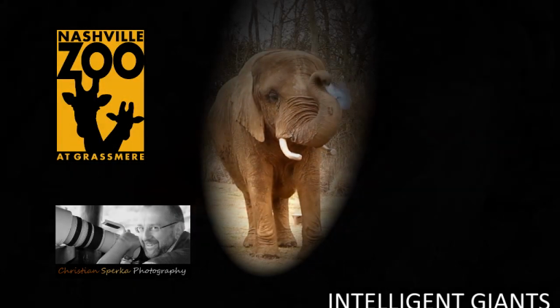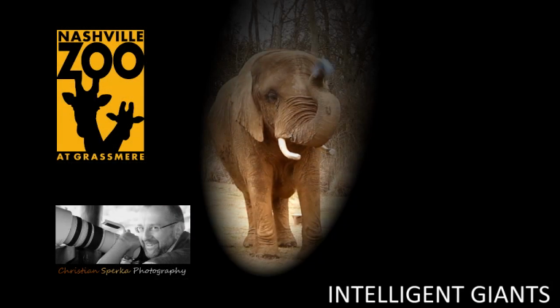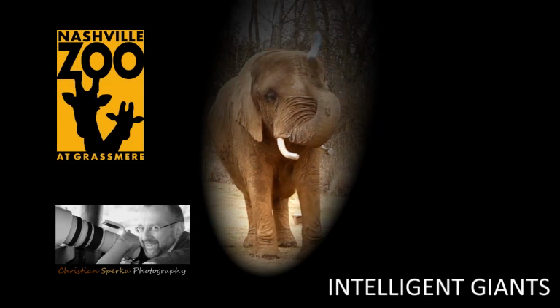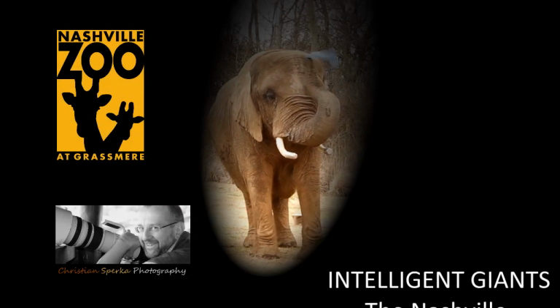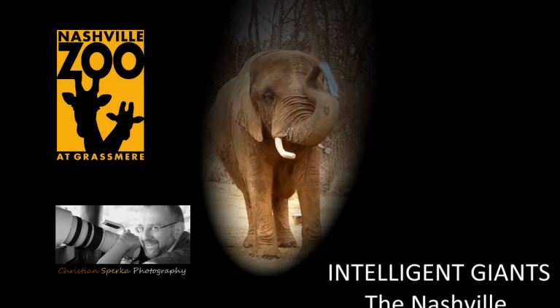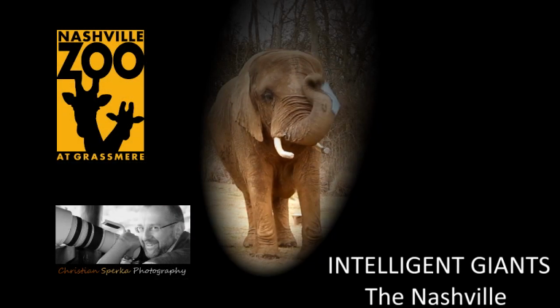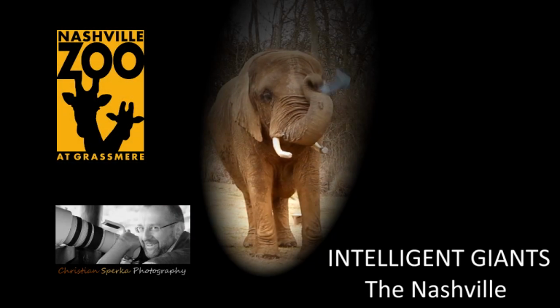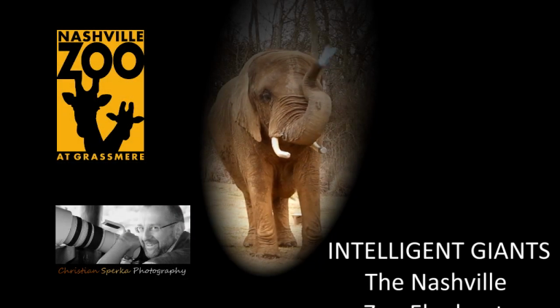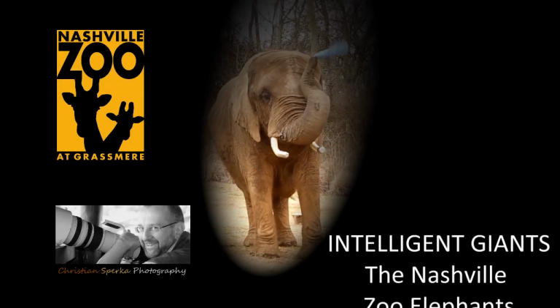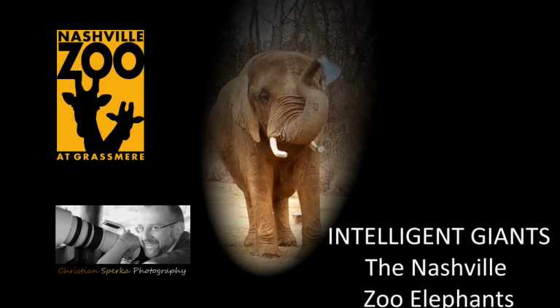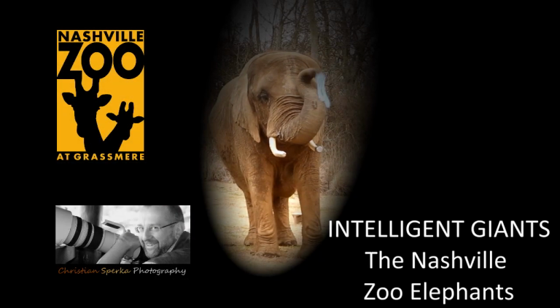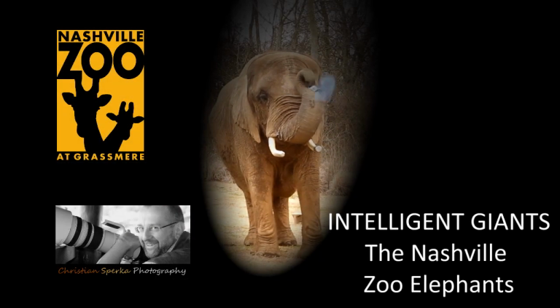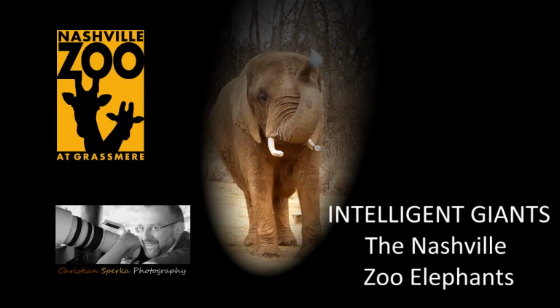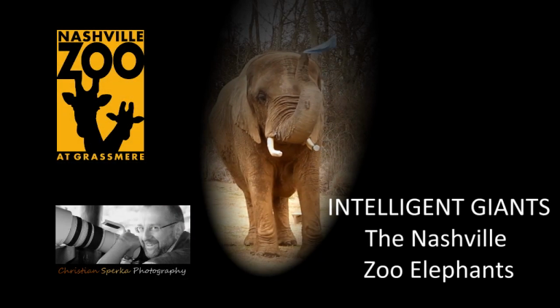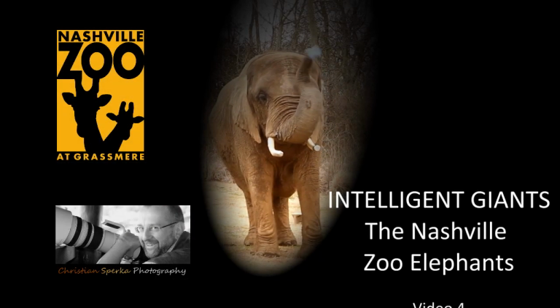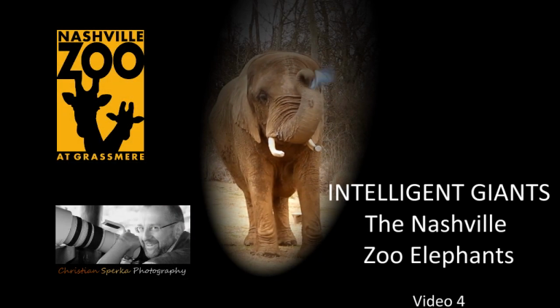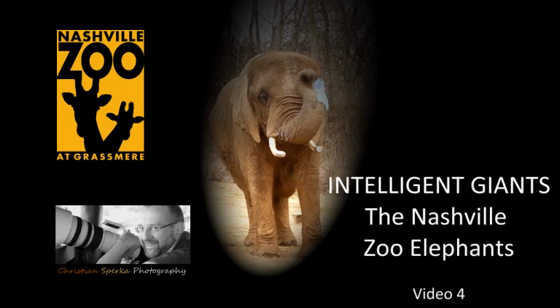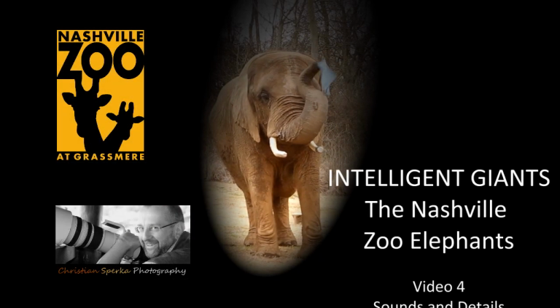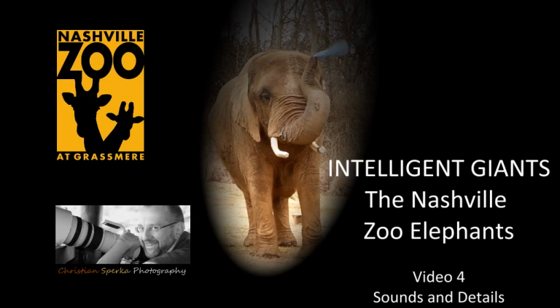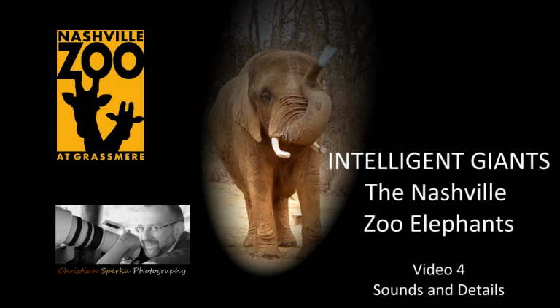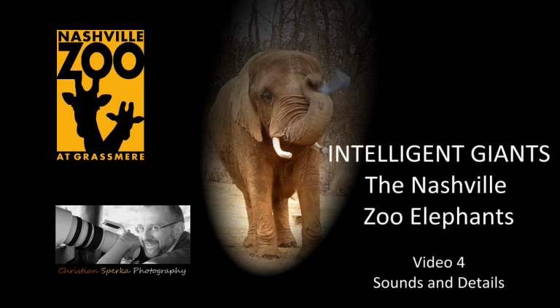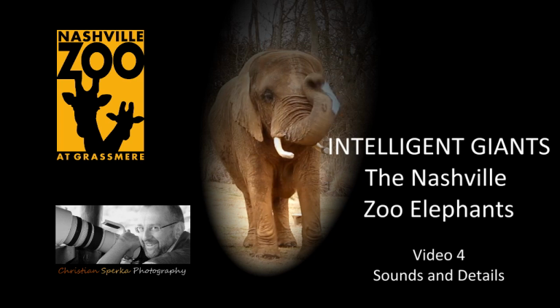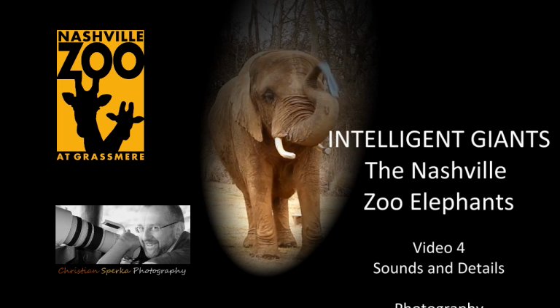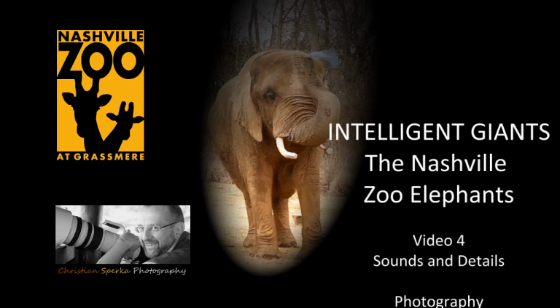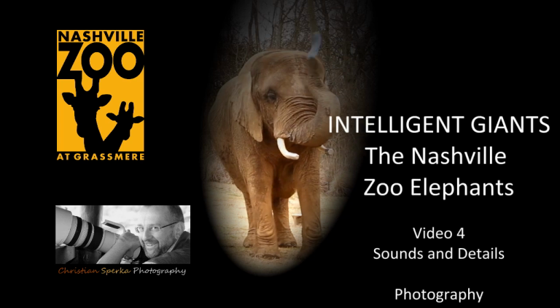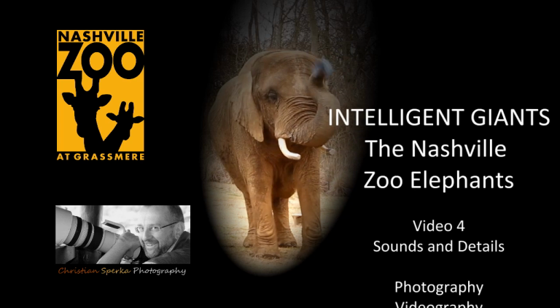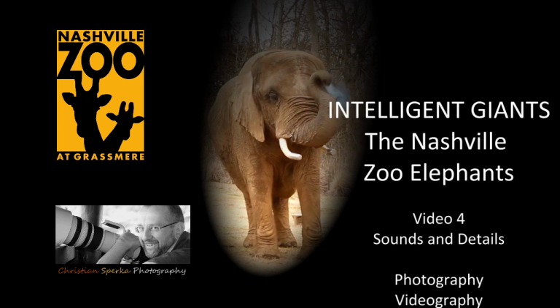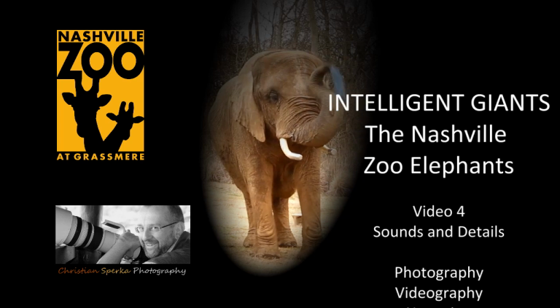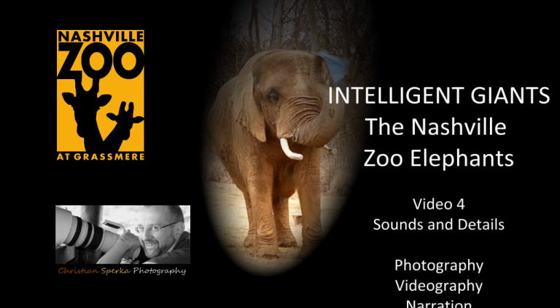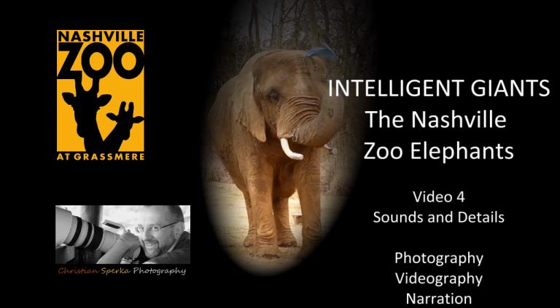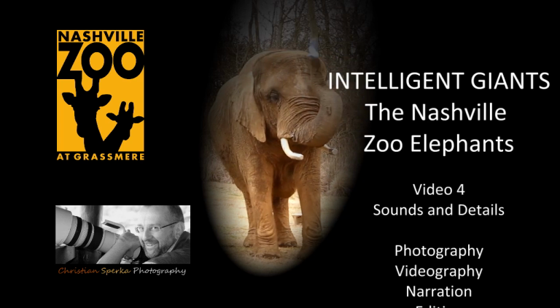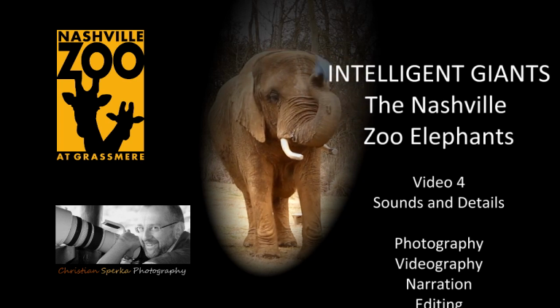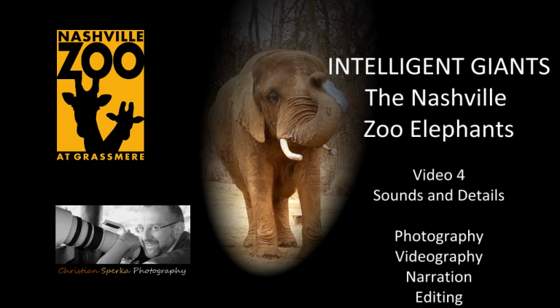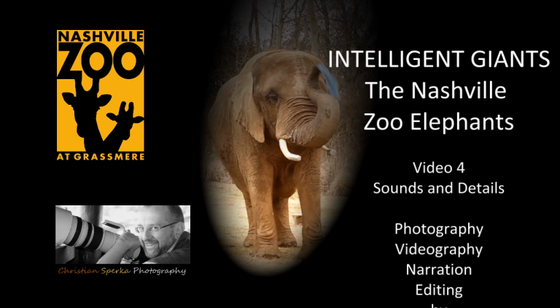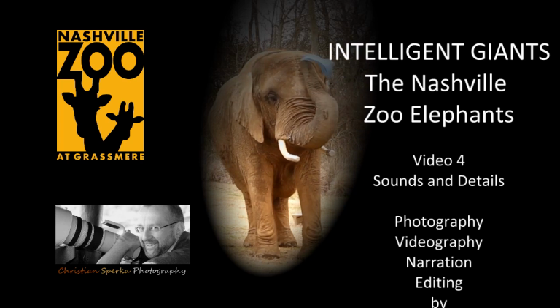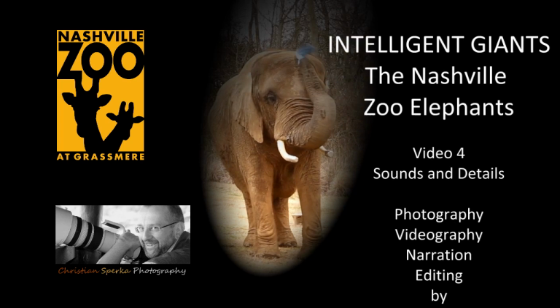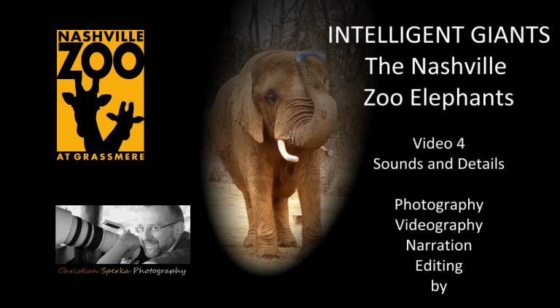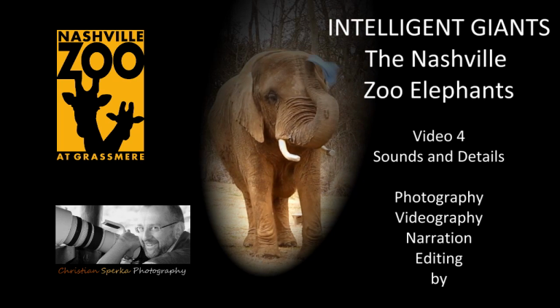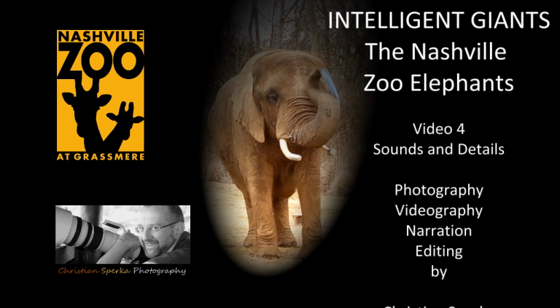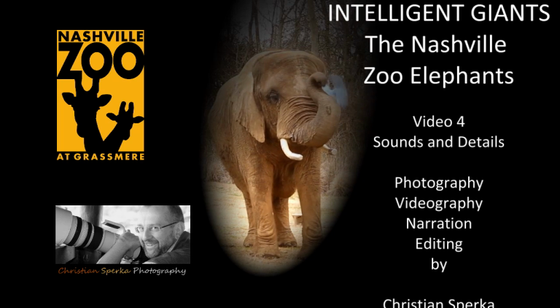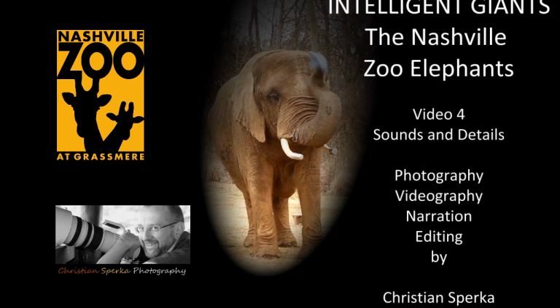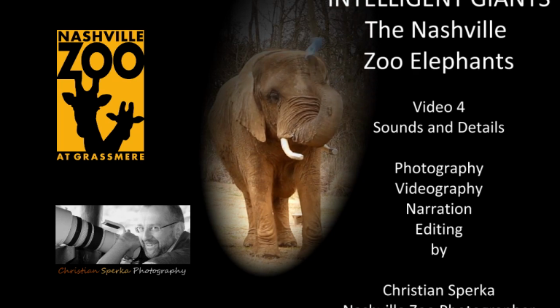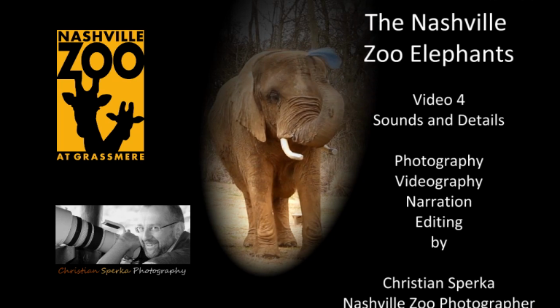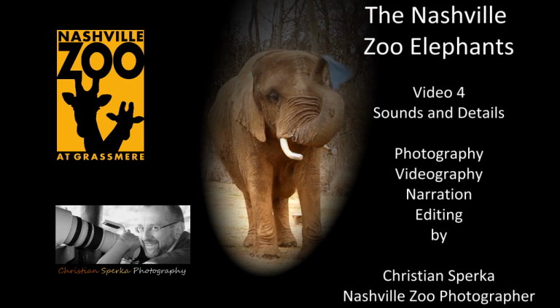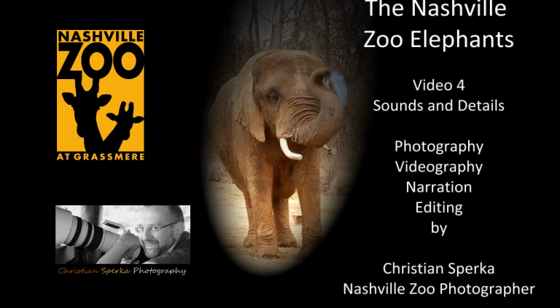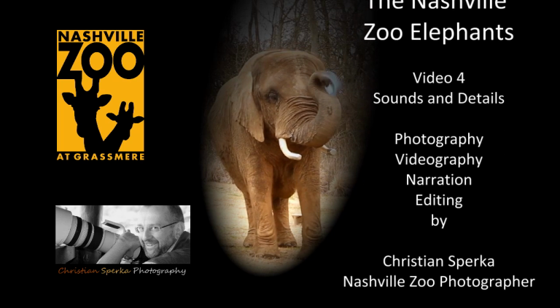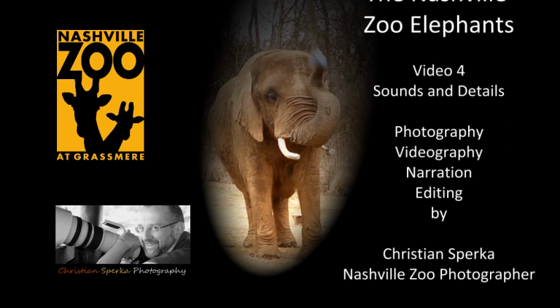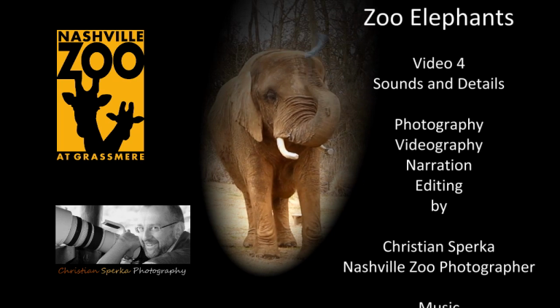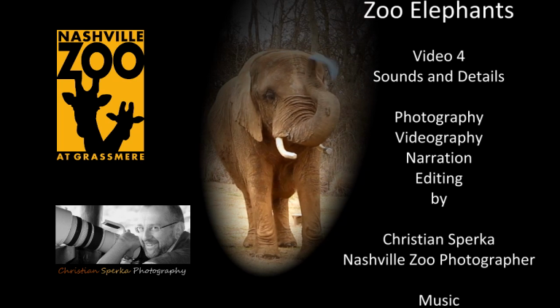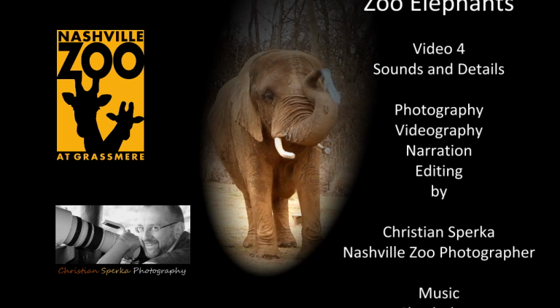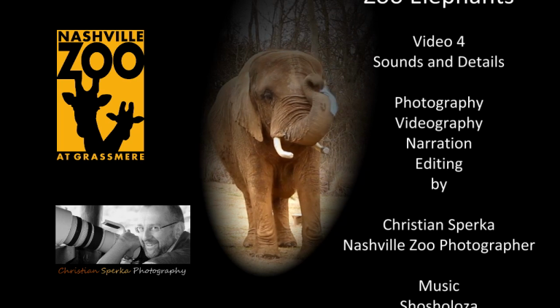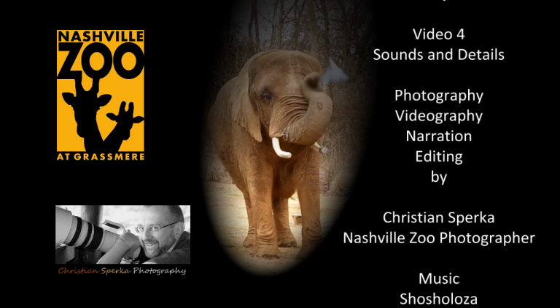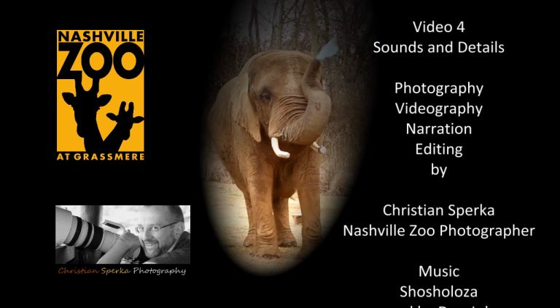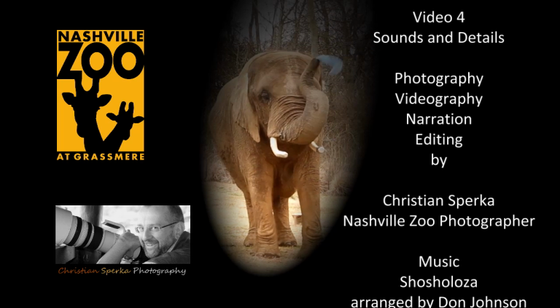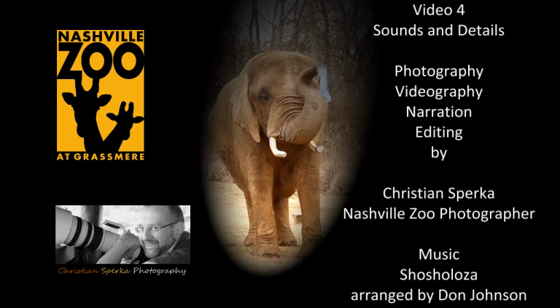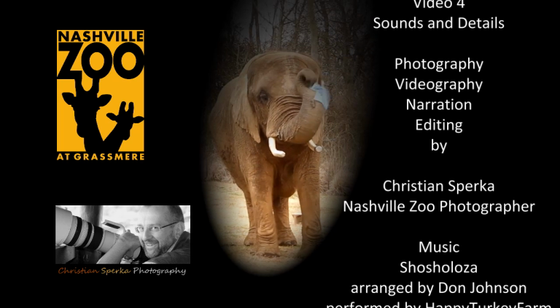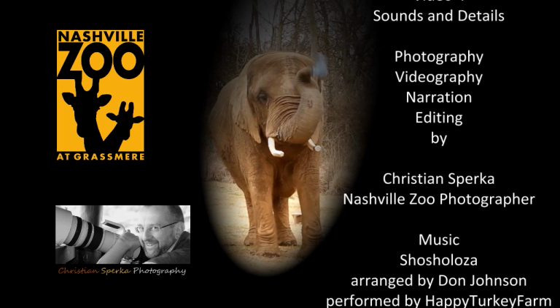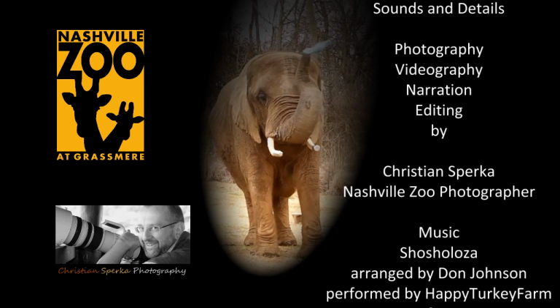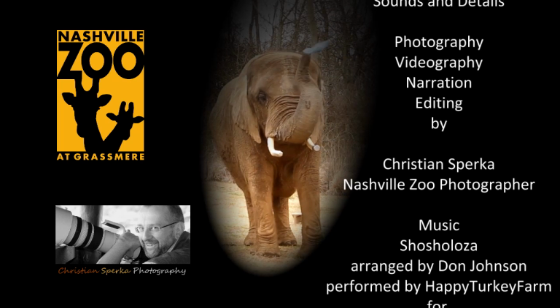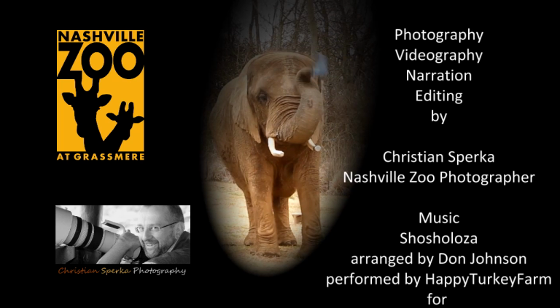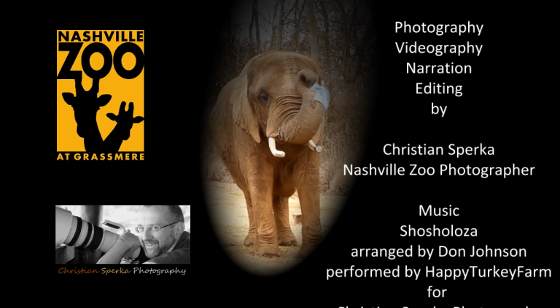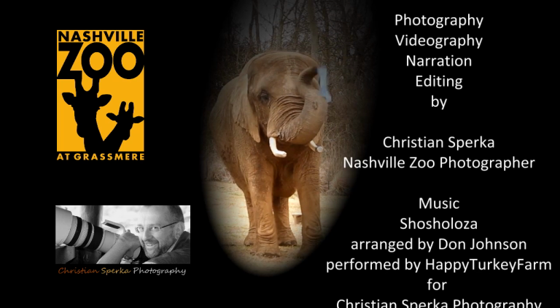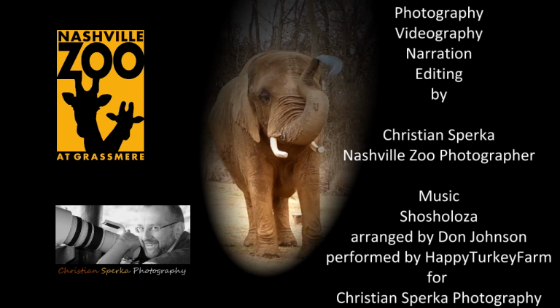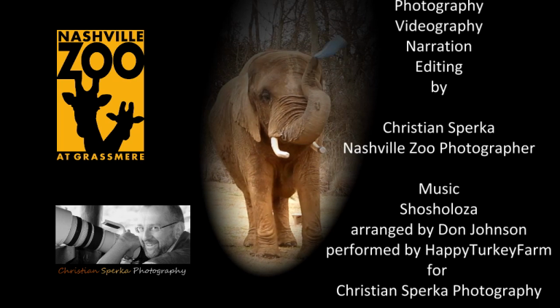Well, that's it for the National Zoo elephants for this video, and I hope to see you at the National Zoo soon.